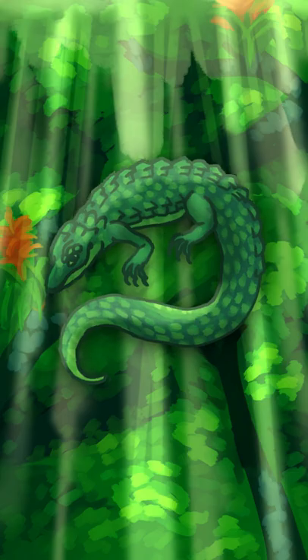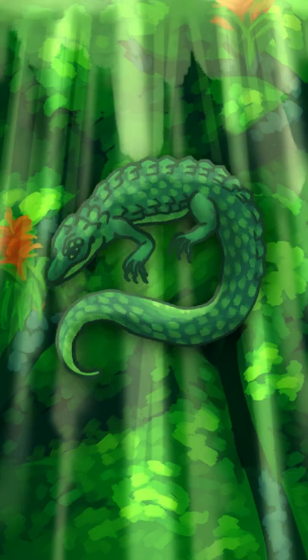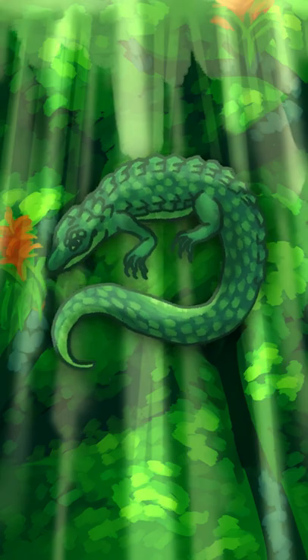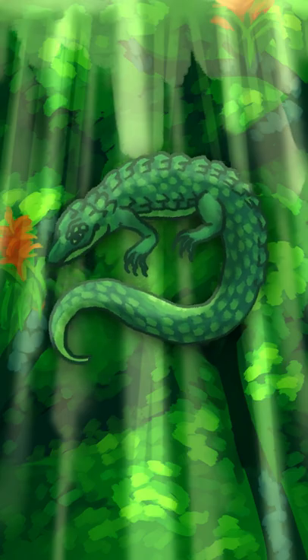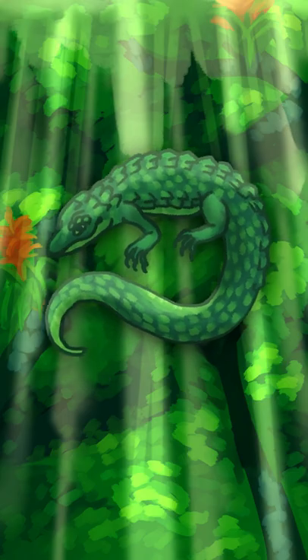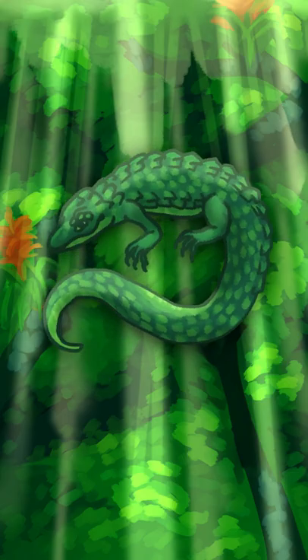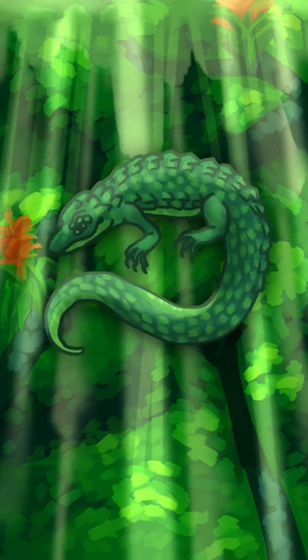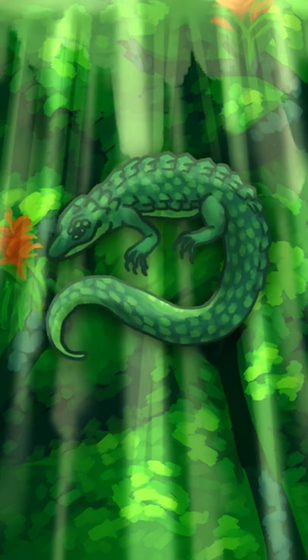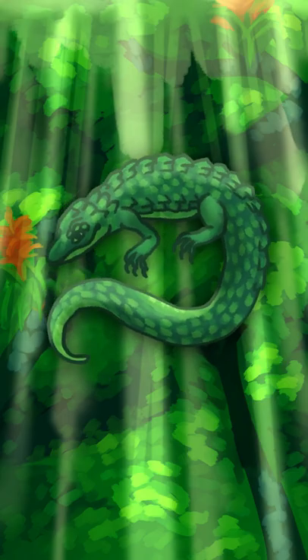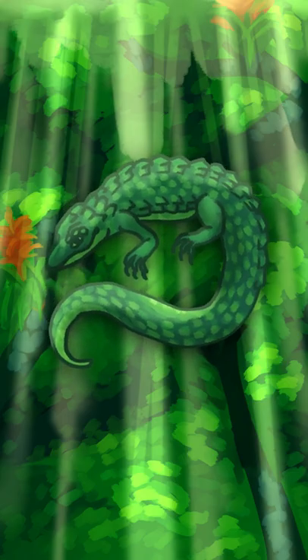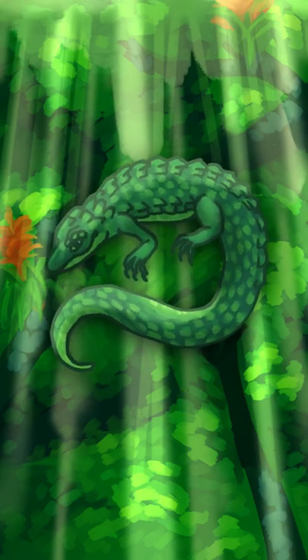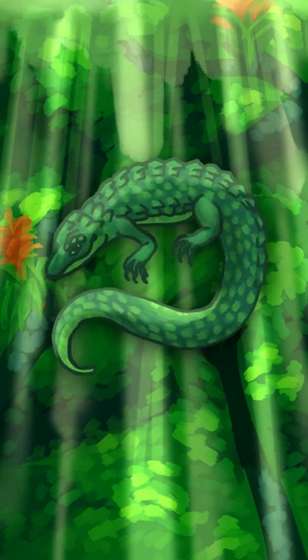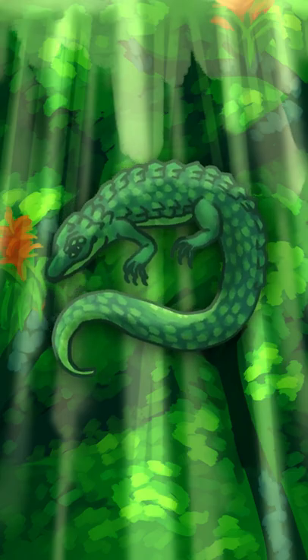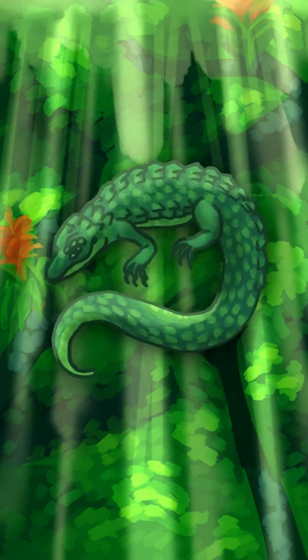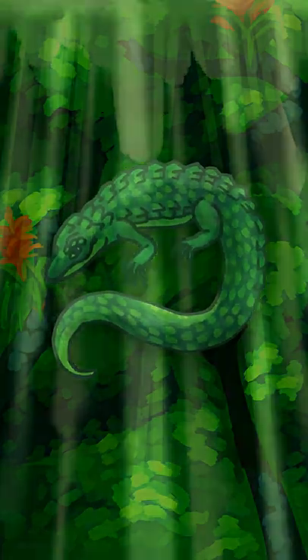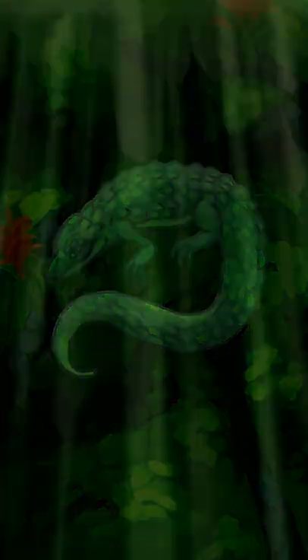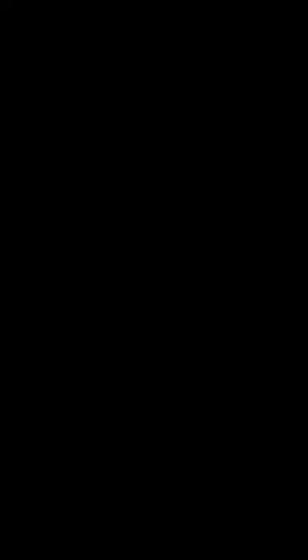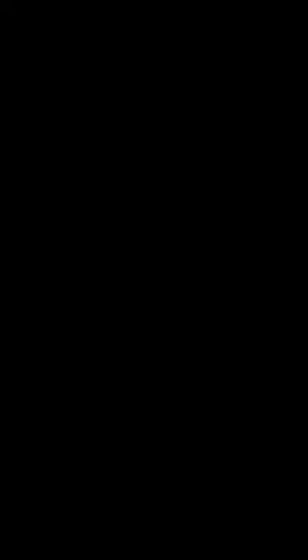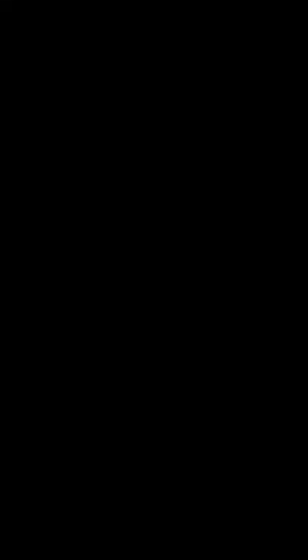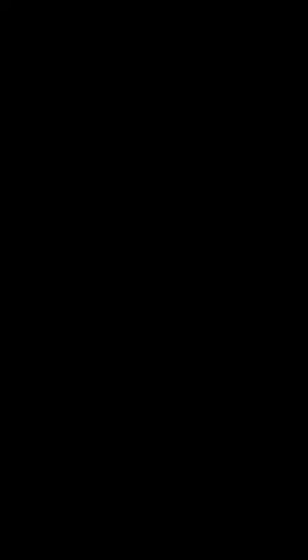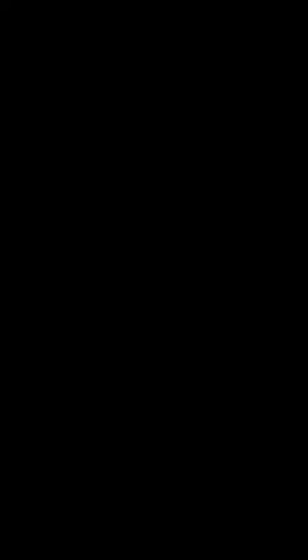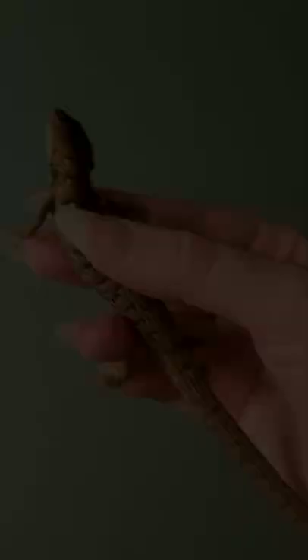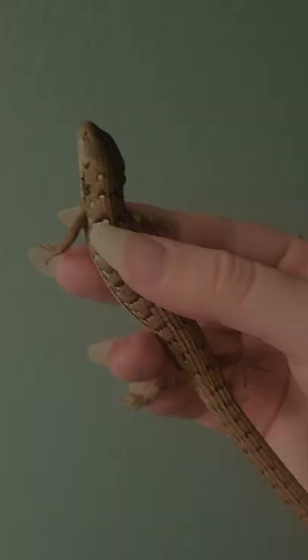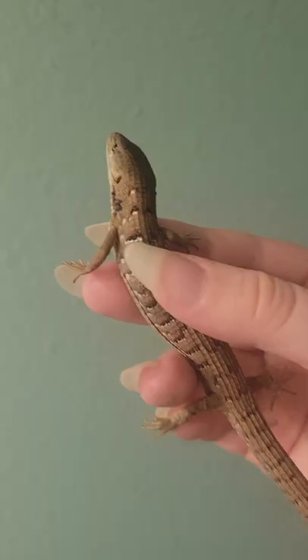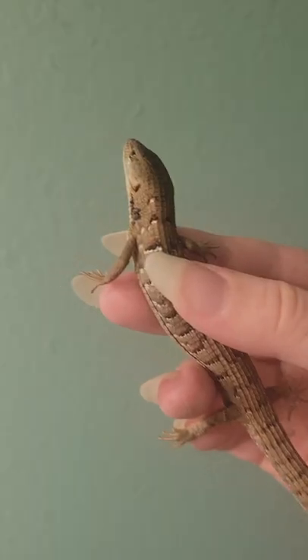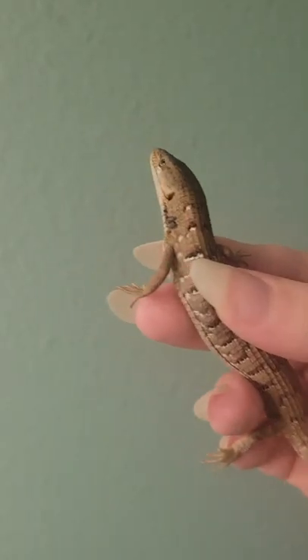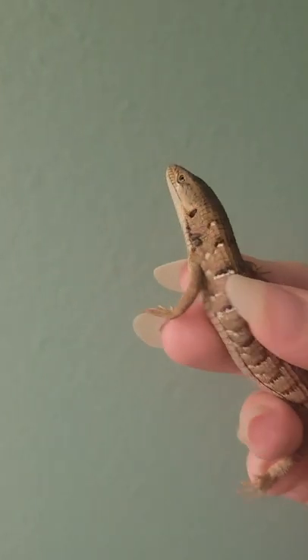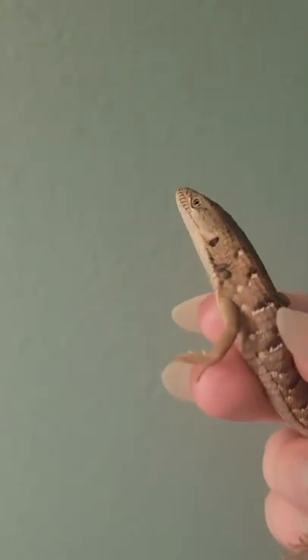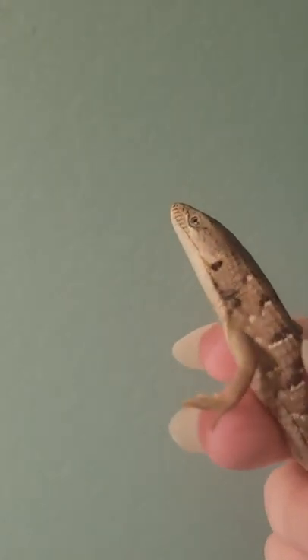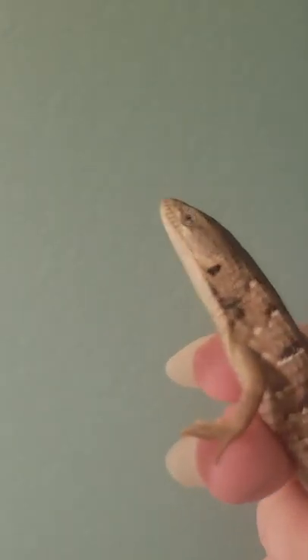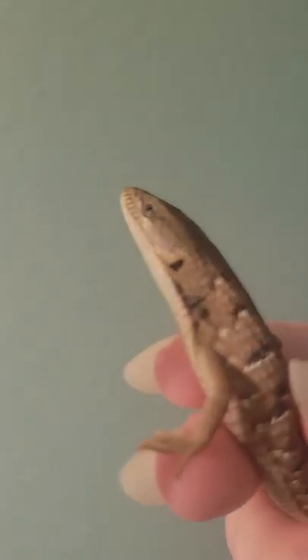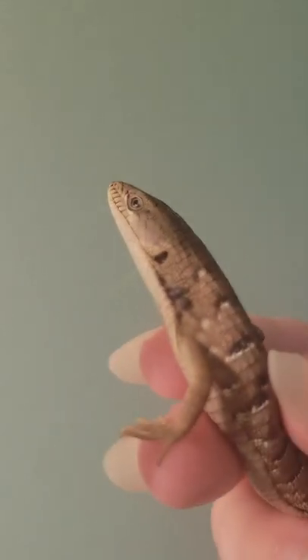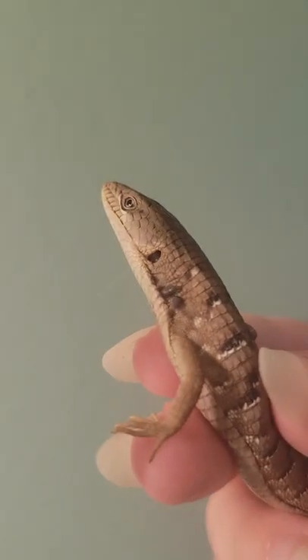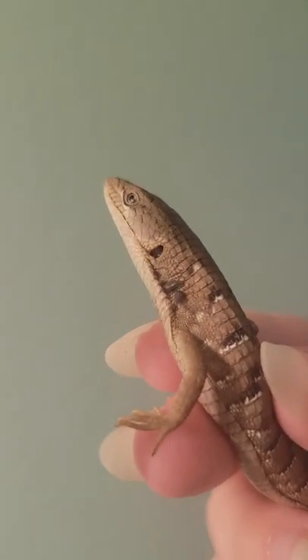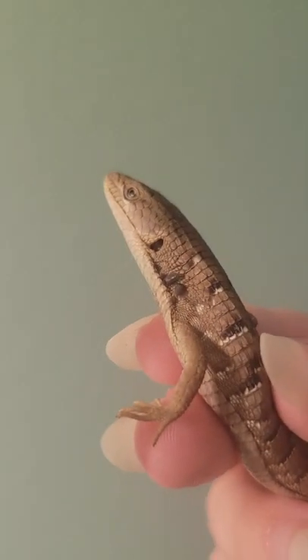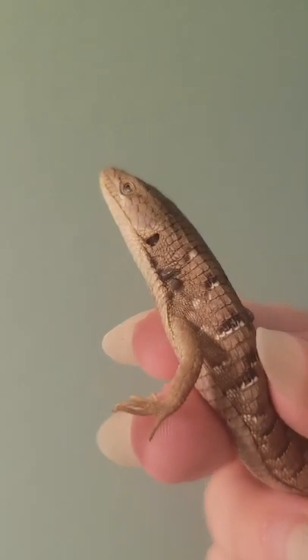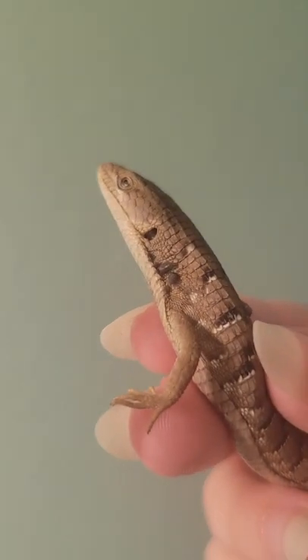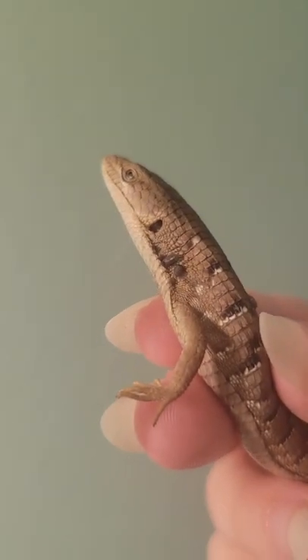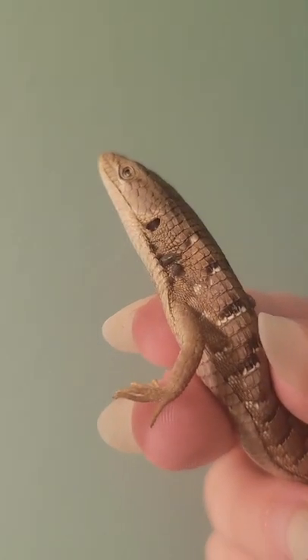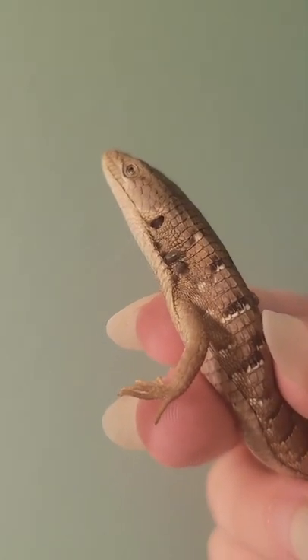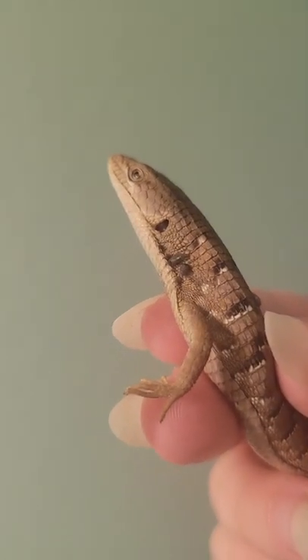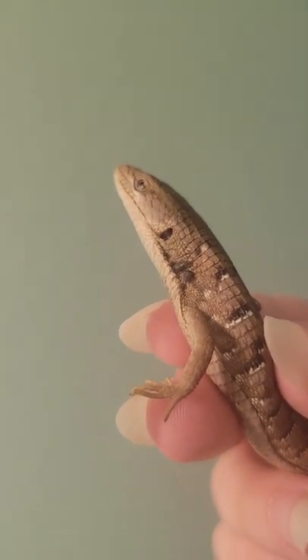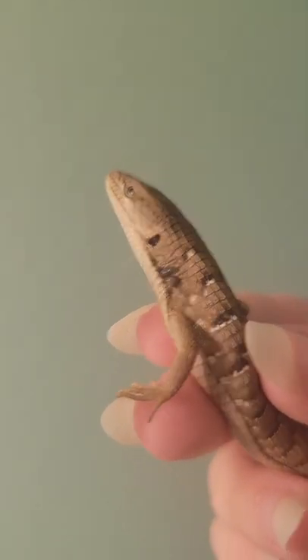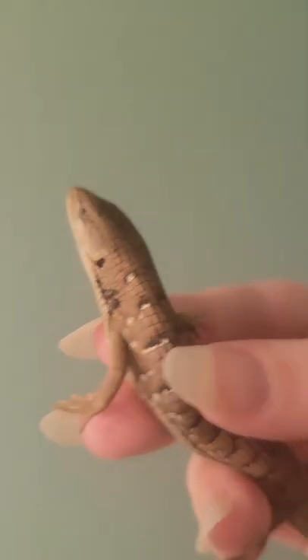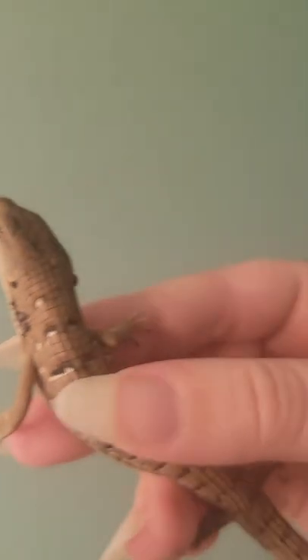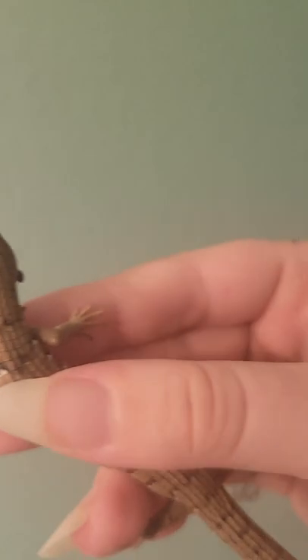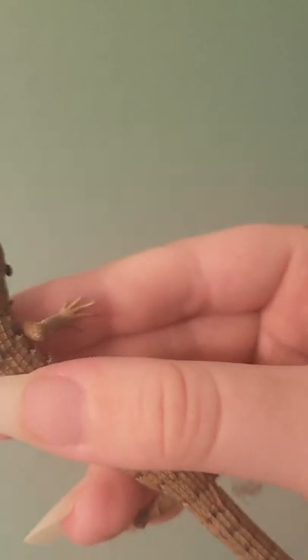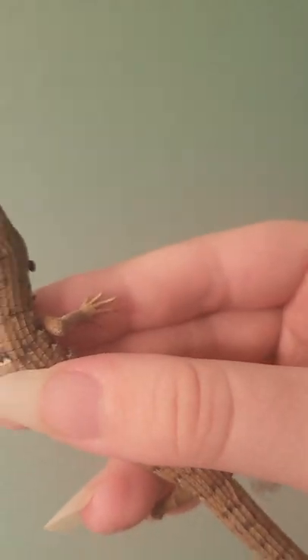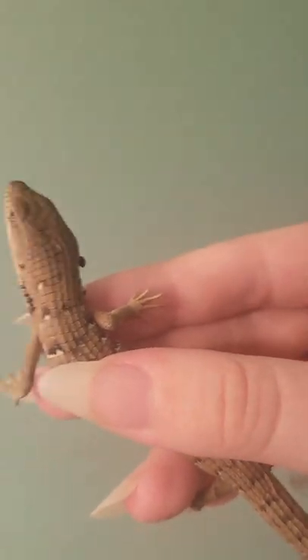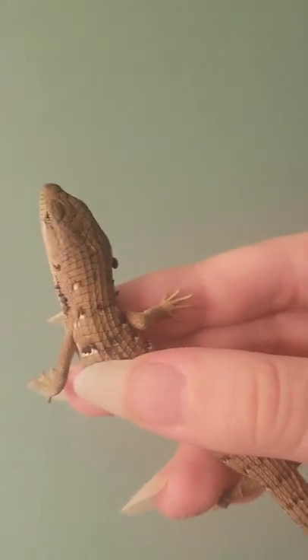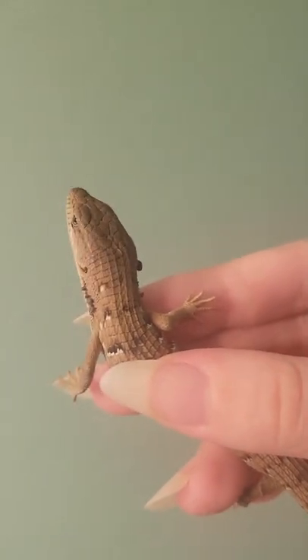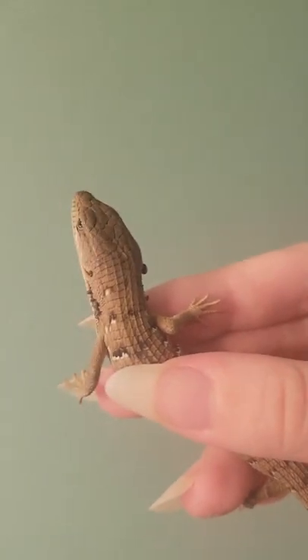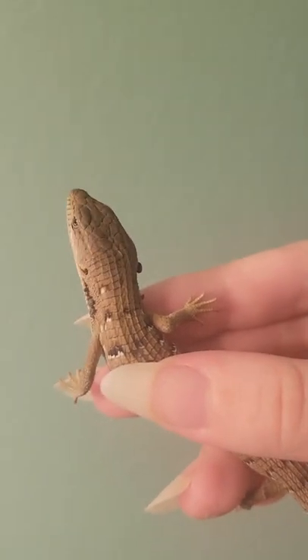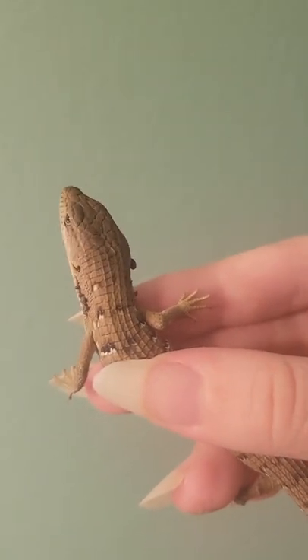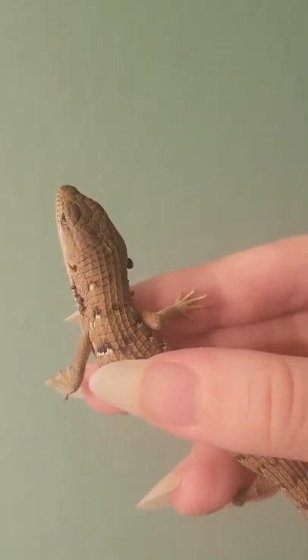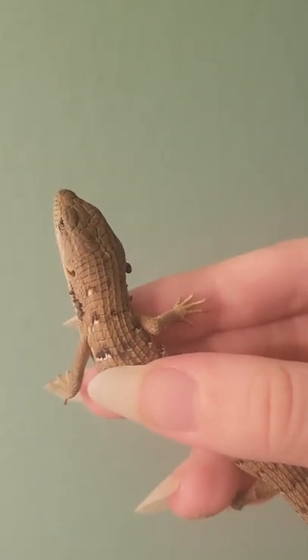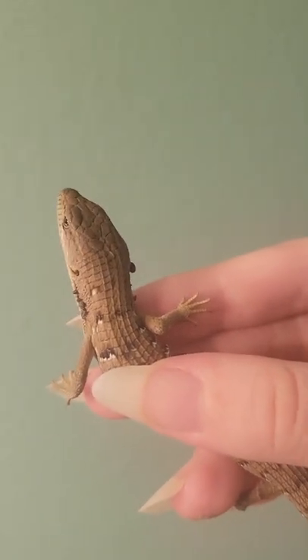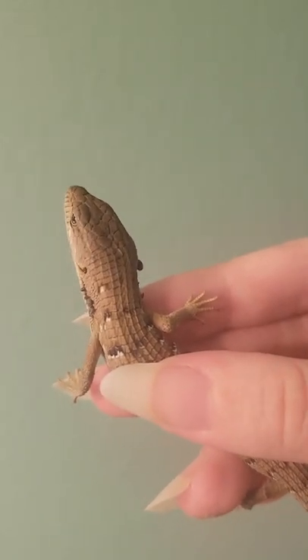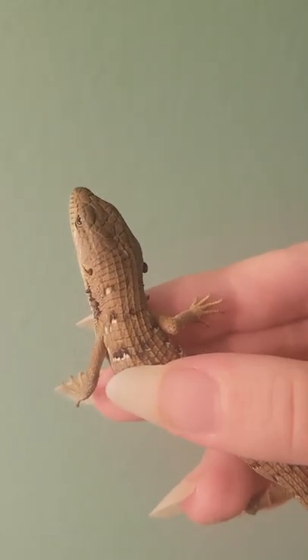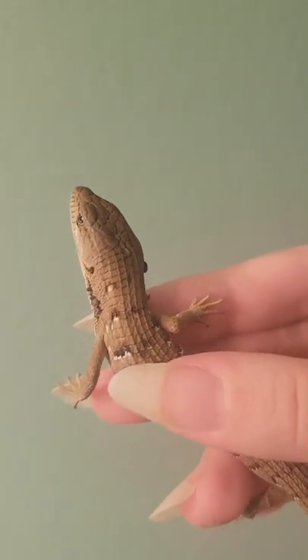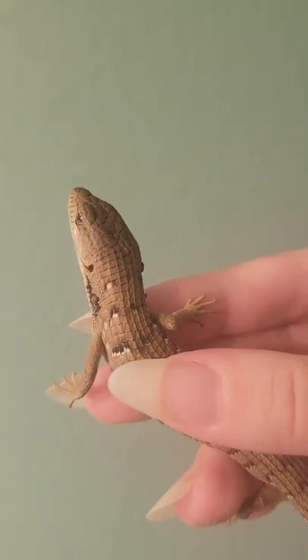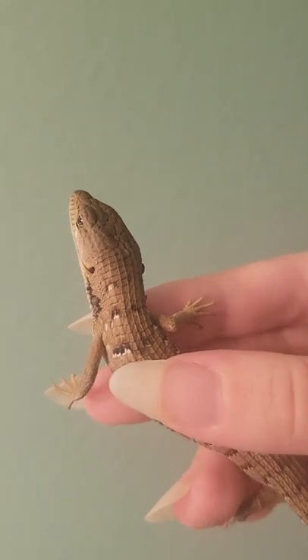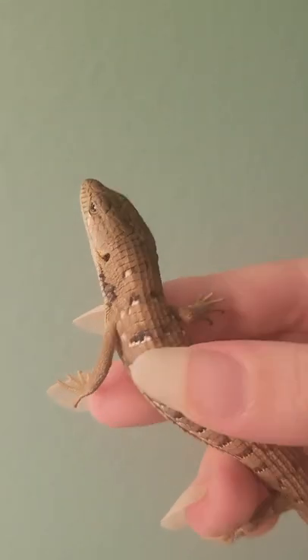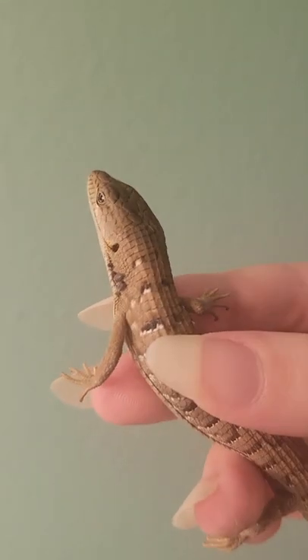Drawing dragons based on reptiles. I found this little lady in my living room recently — she's an alligator lizard. Poor thing was covered in ticks.